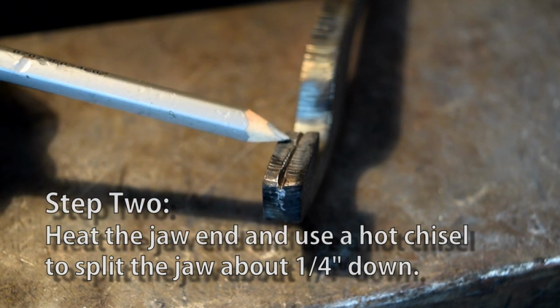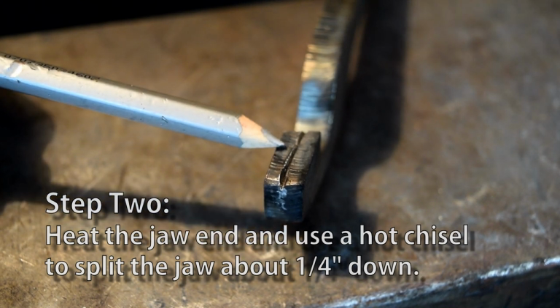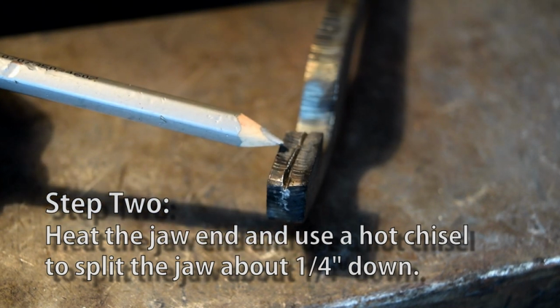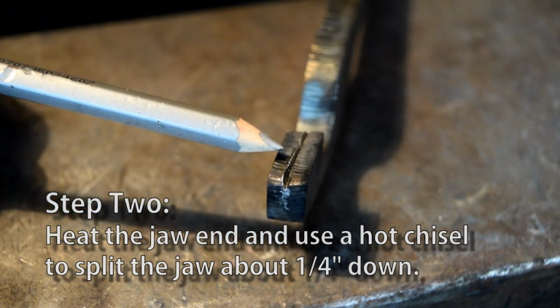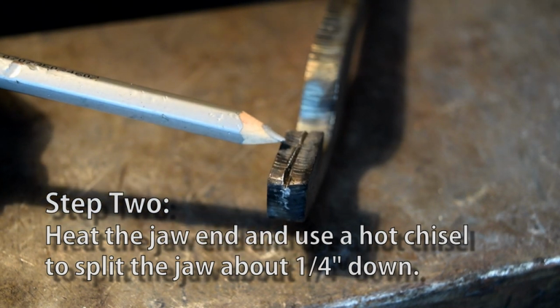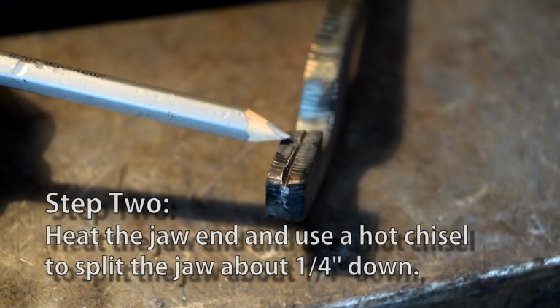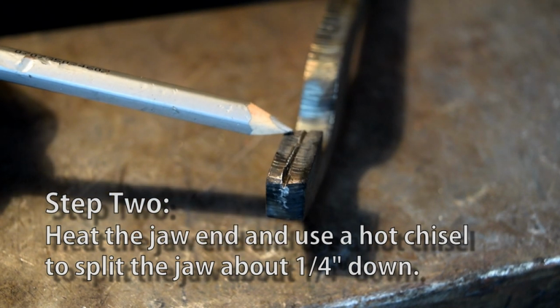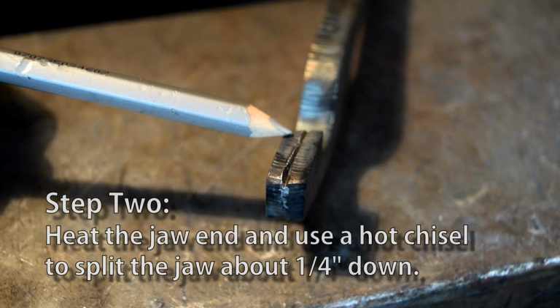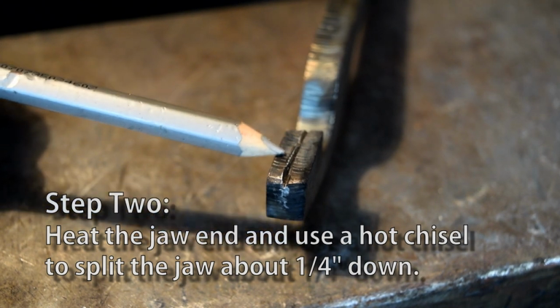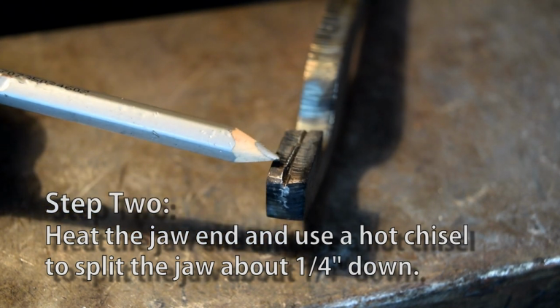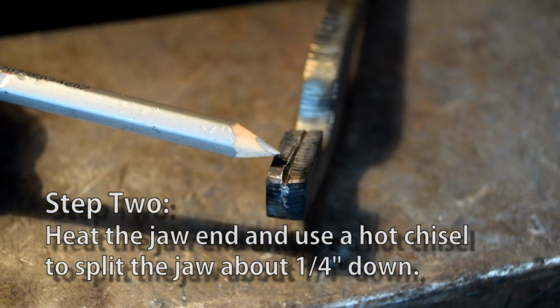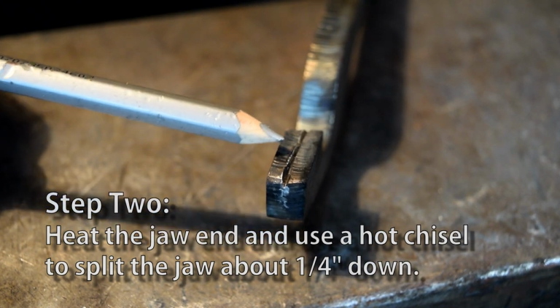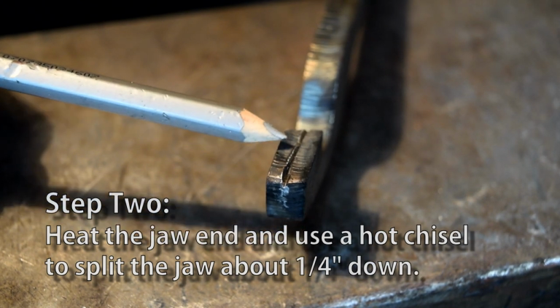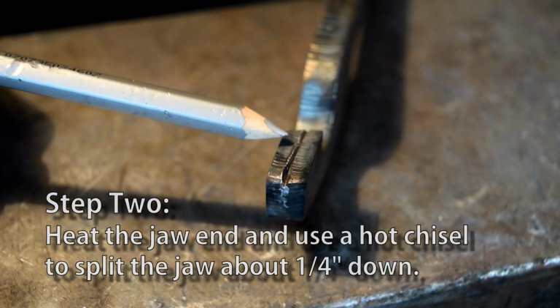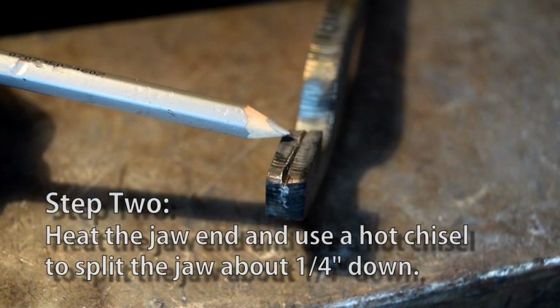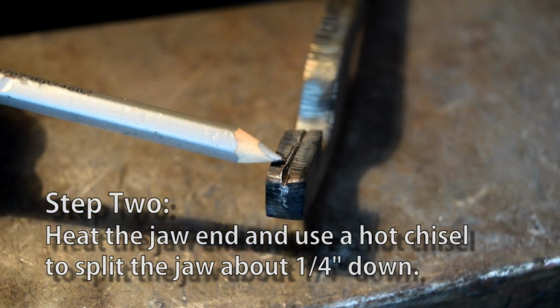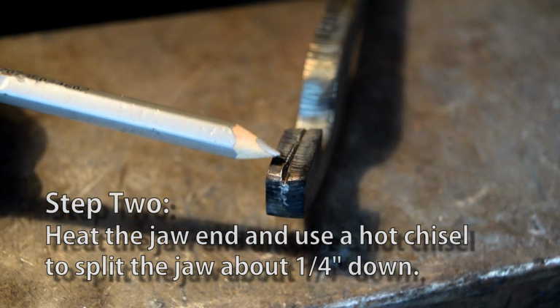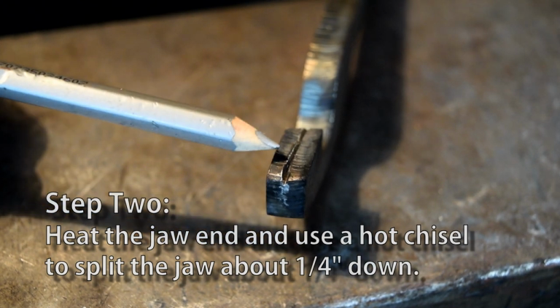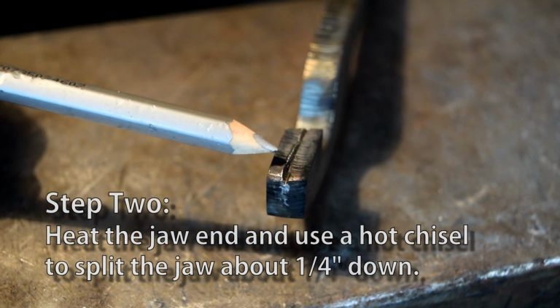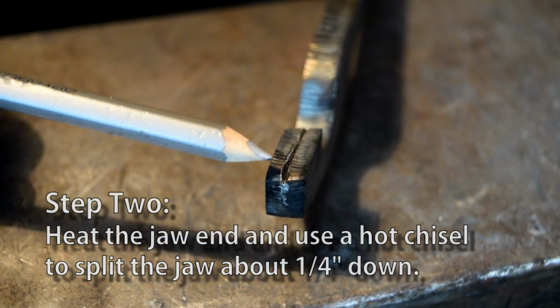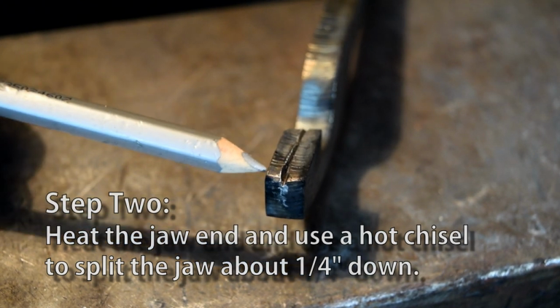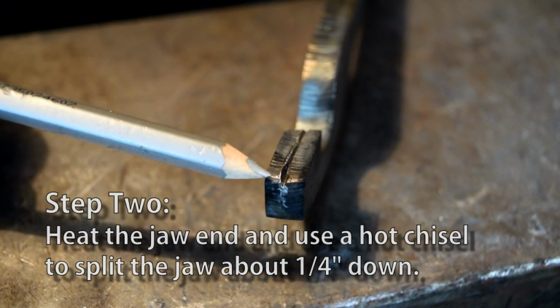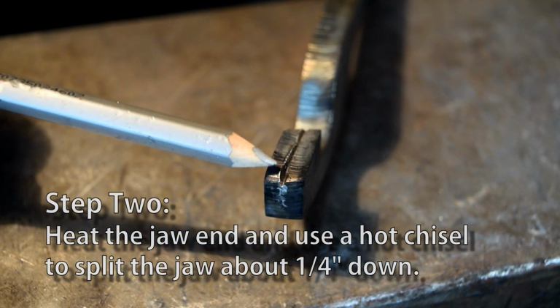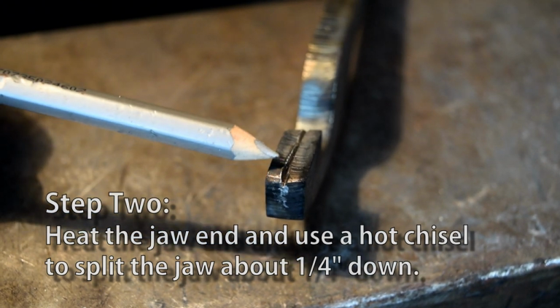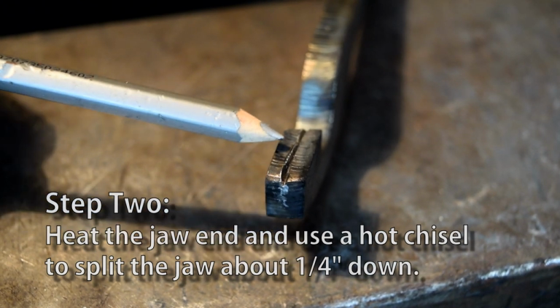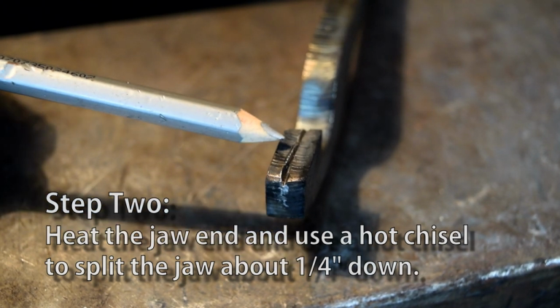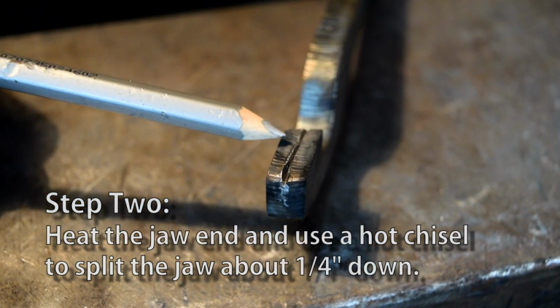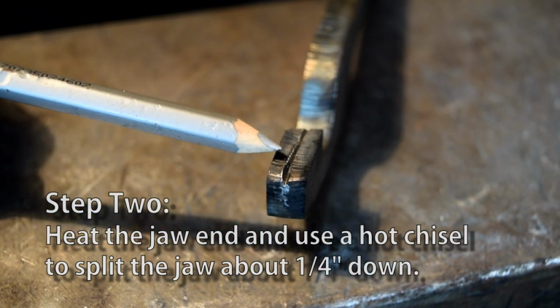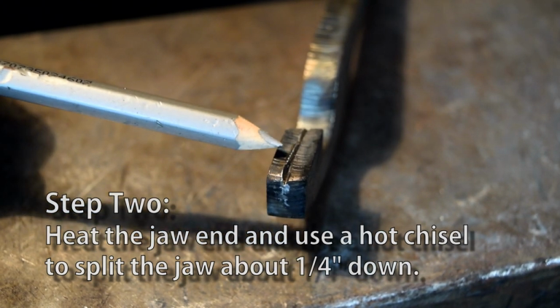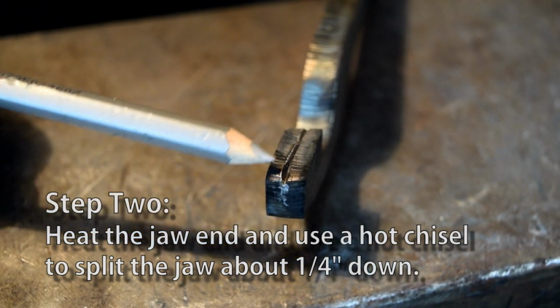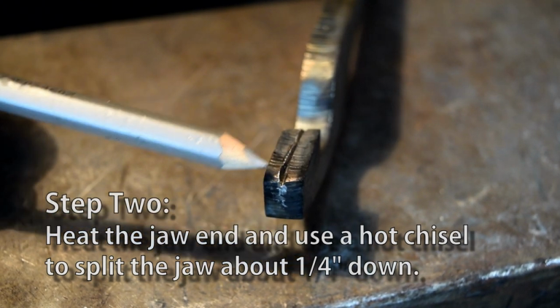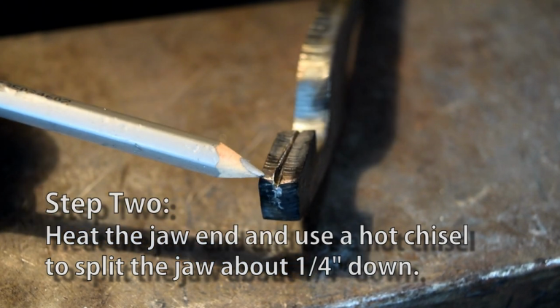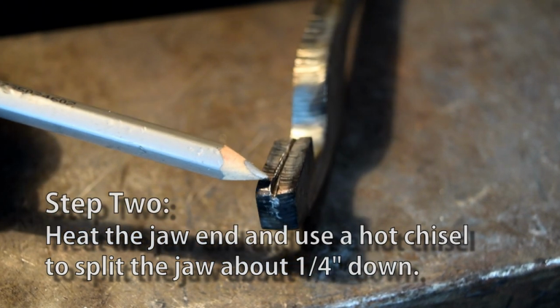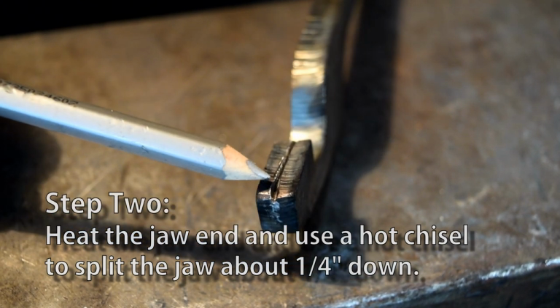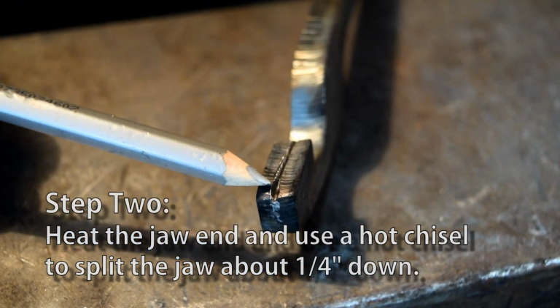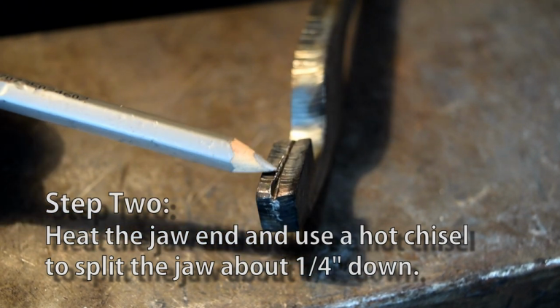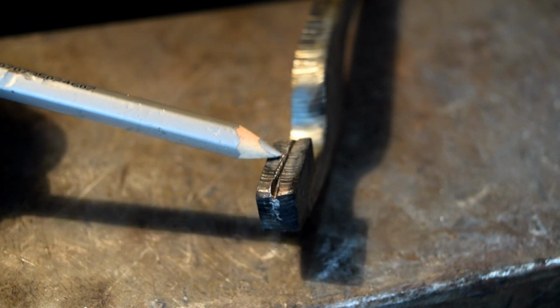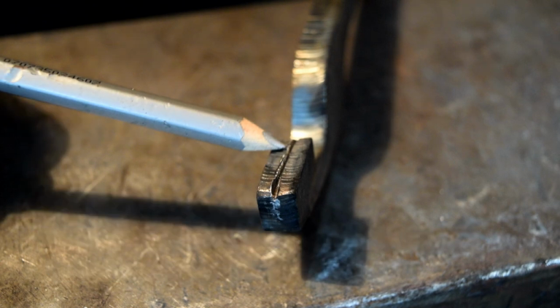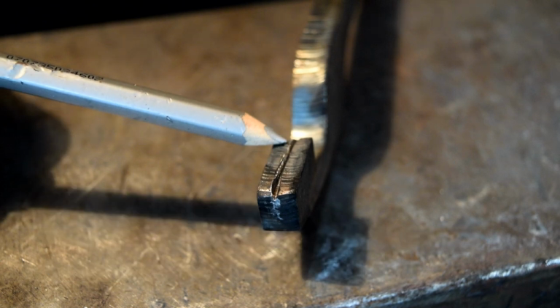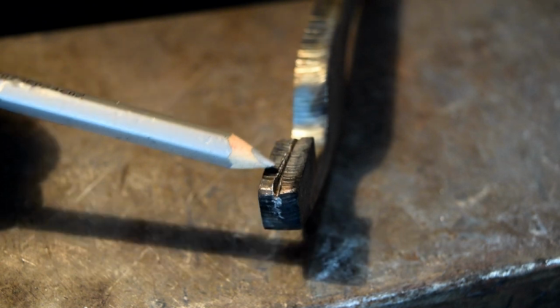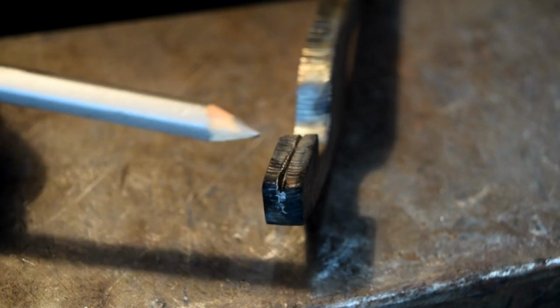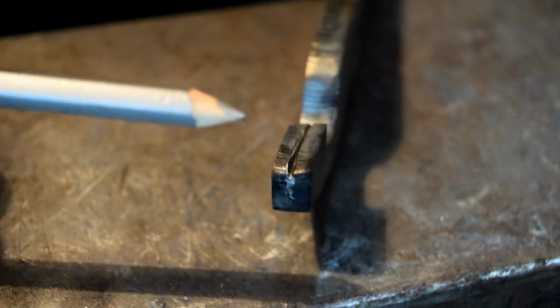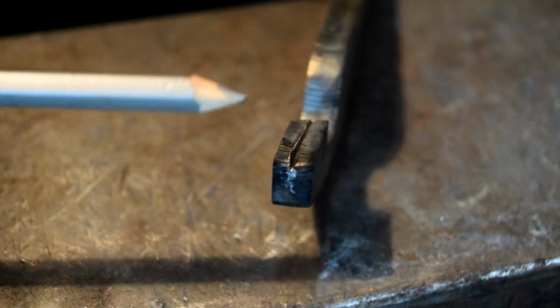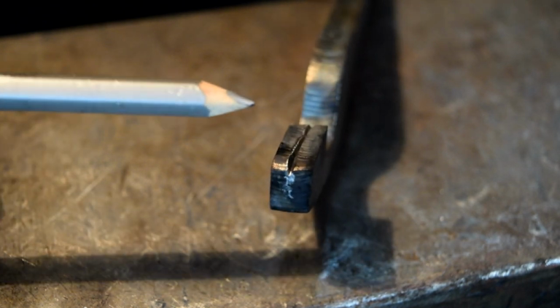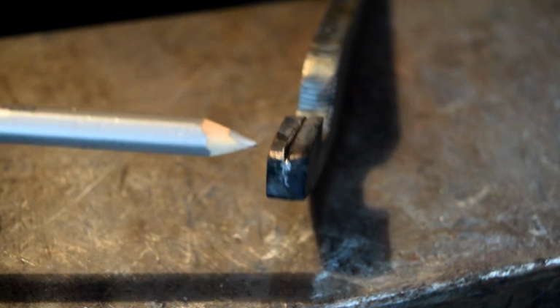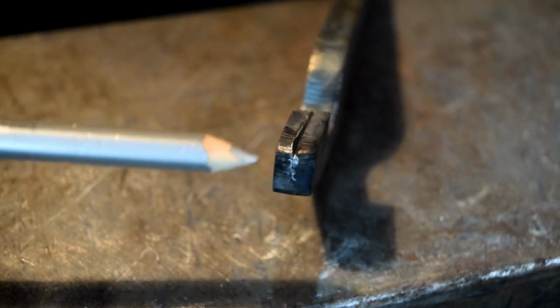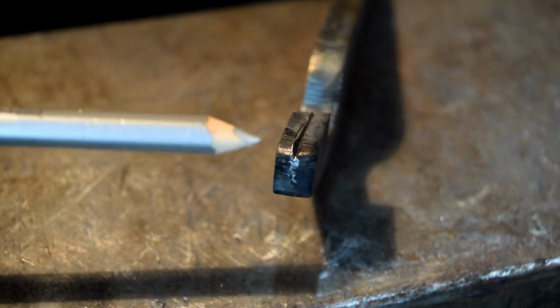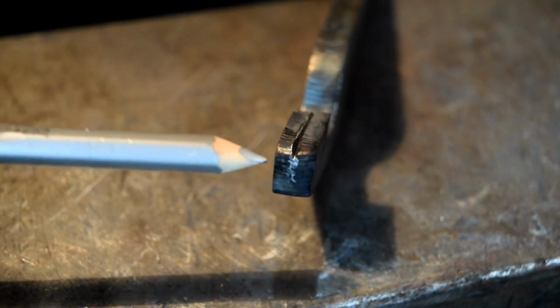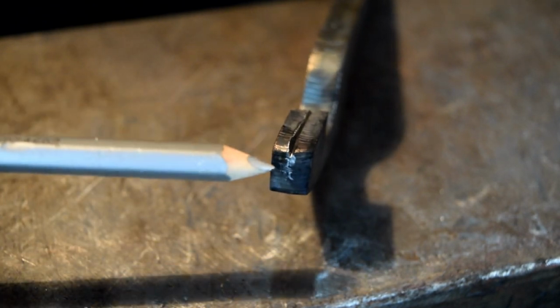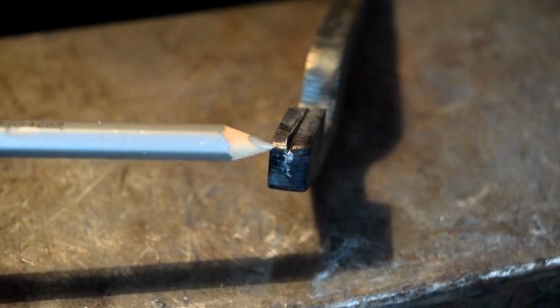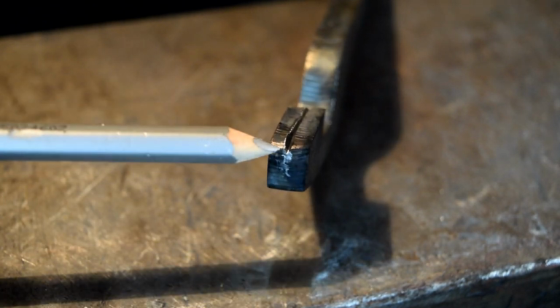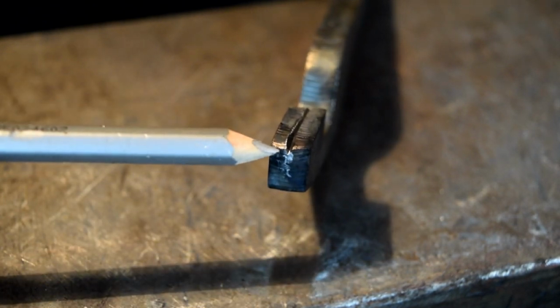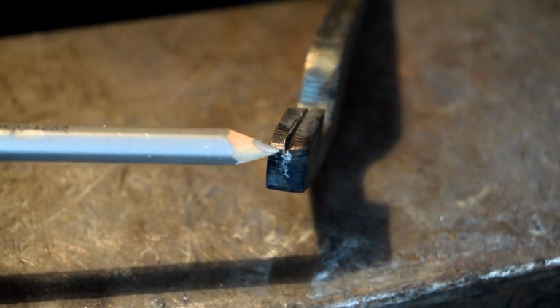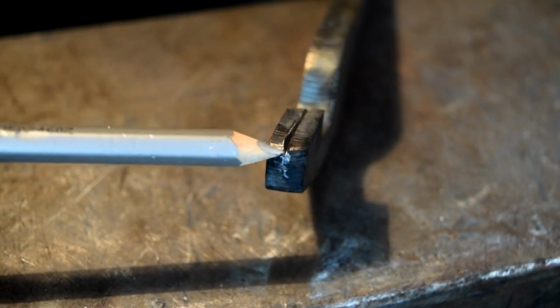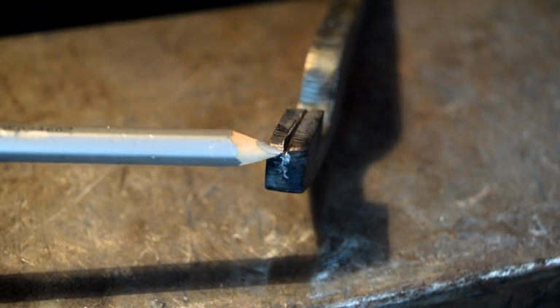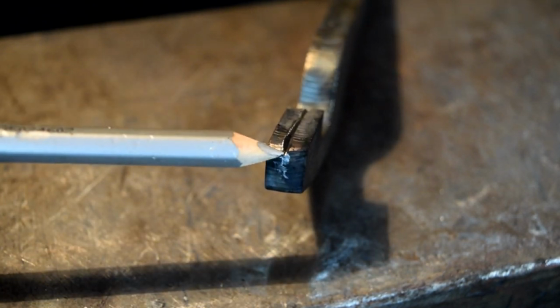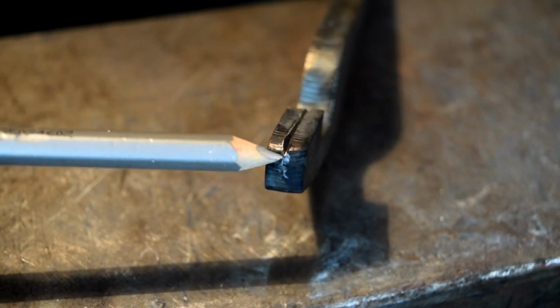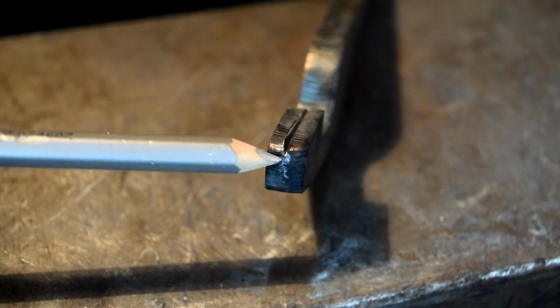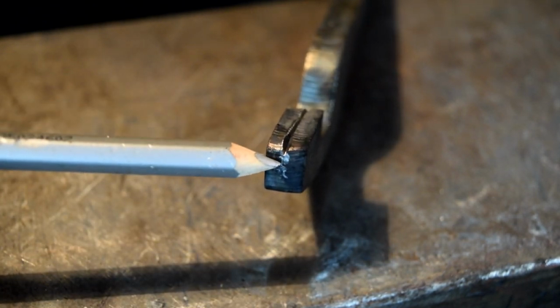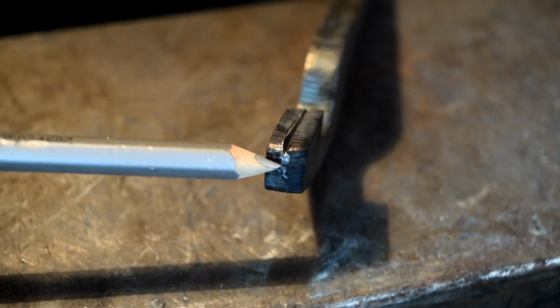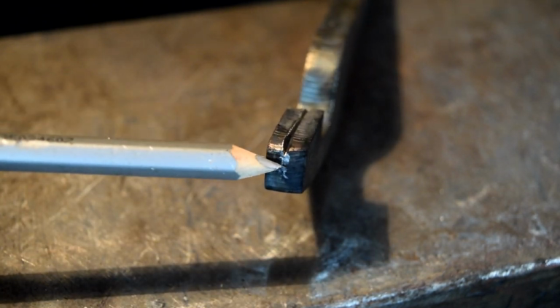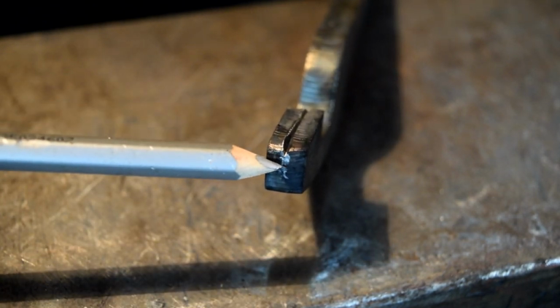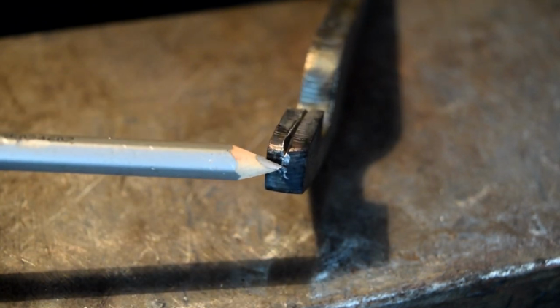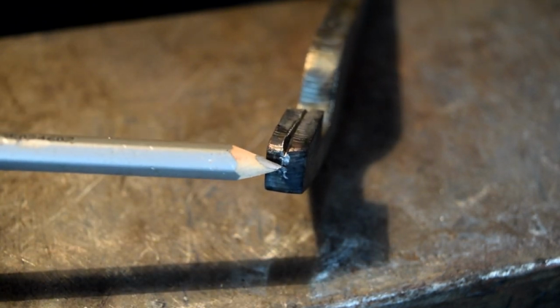Now we need to heat this blank up and use our hot chisel to split this jaw about a quarter of an inch down.